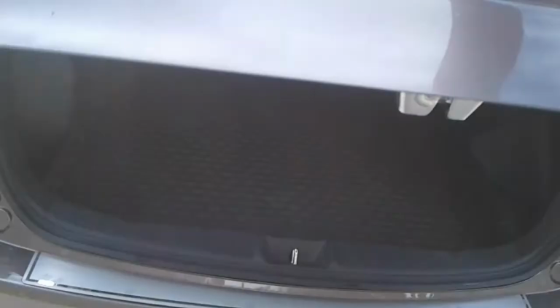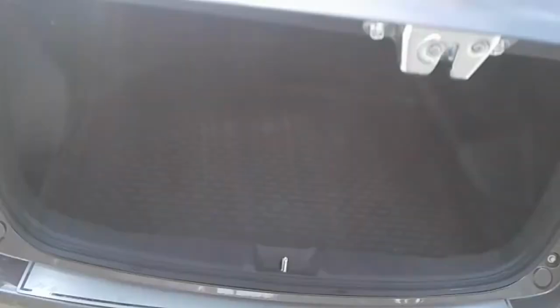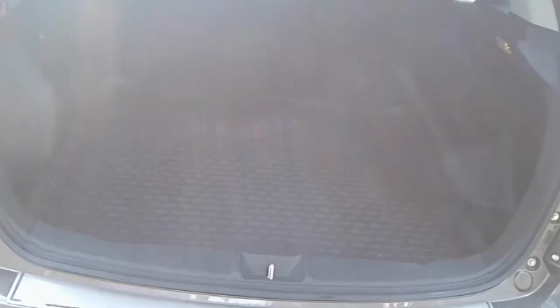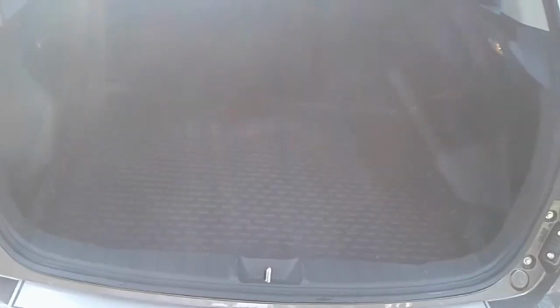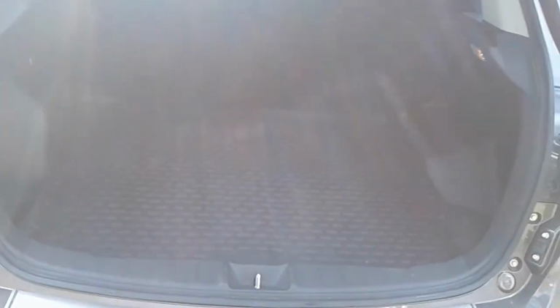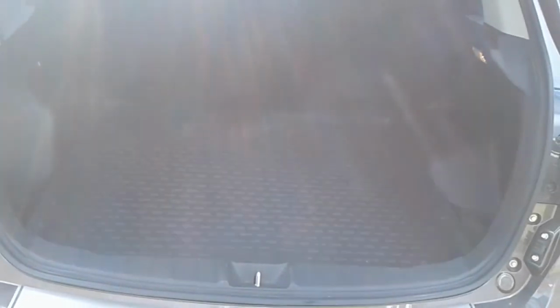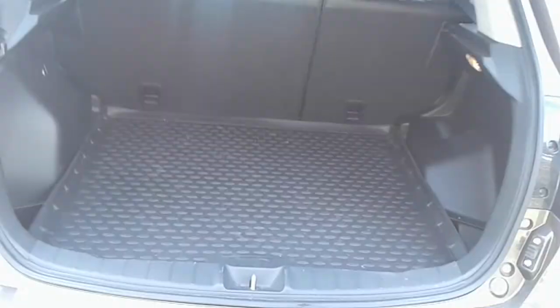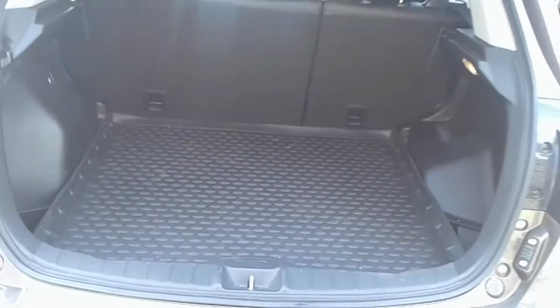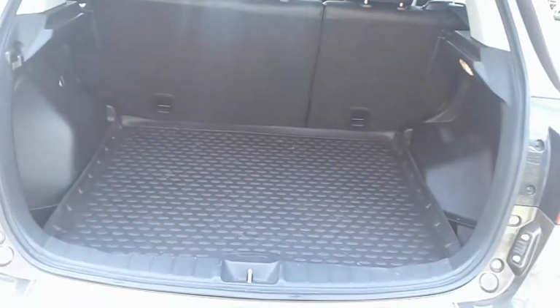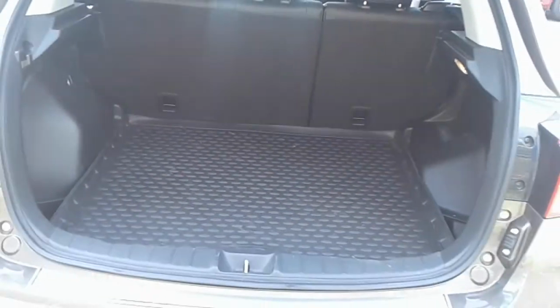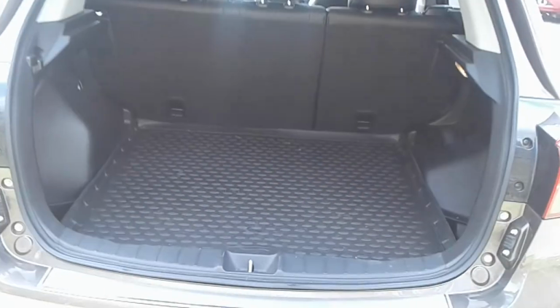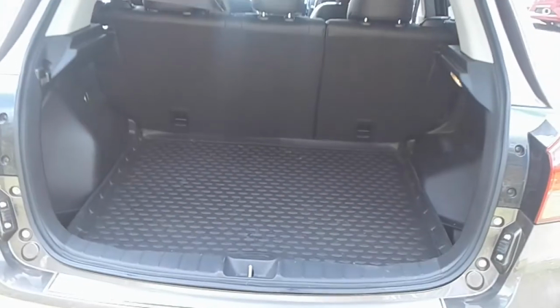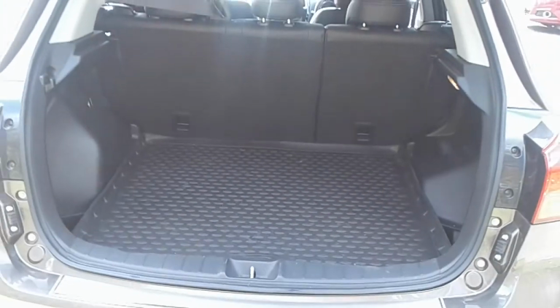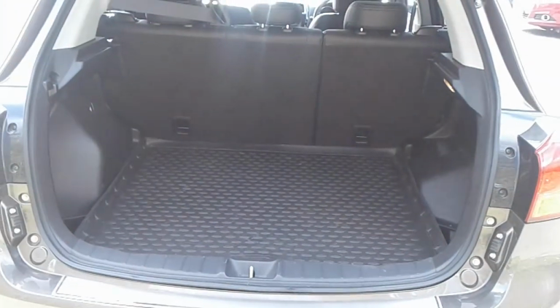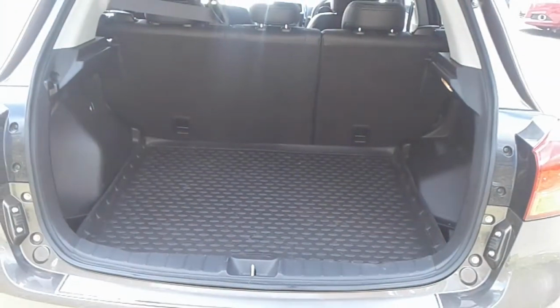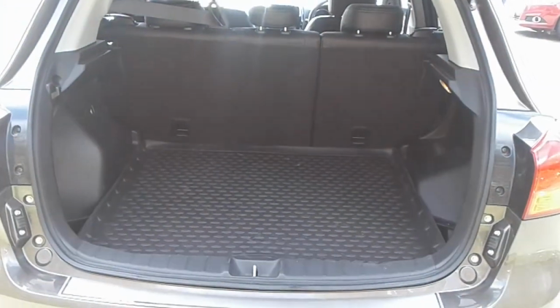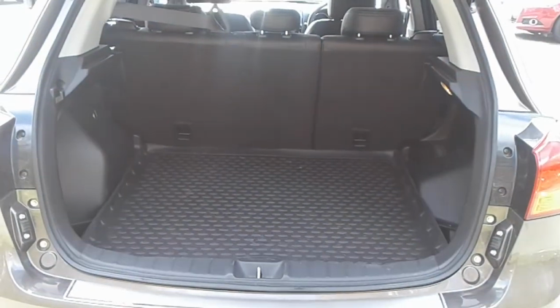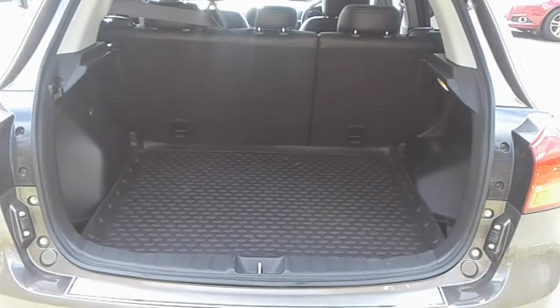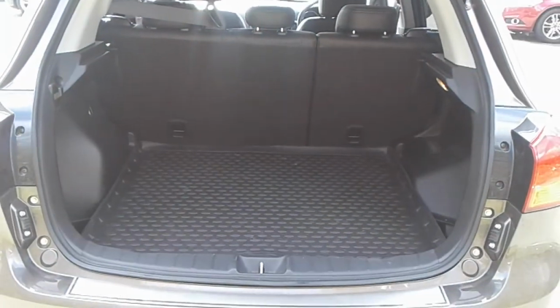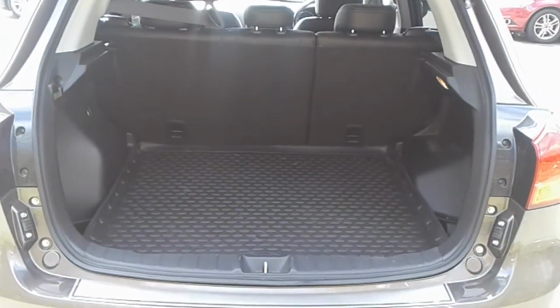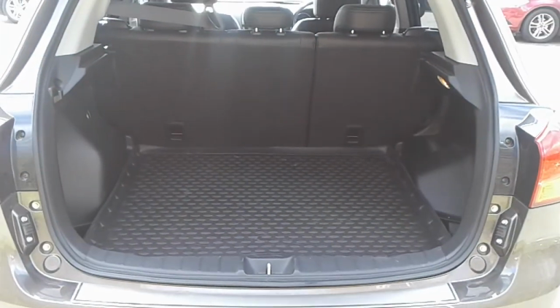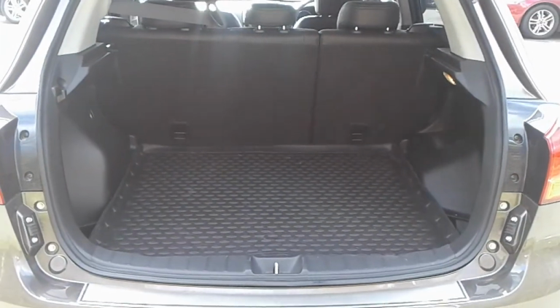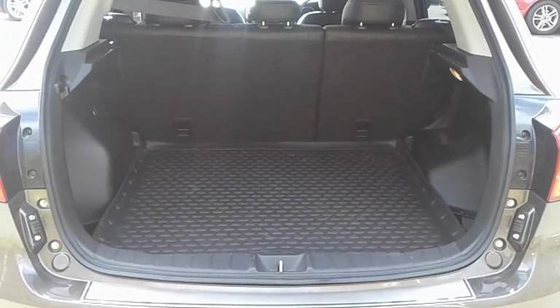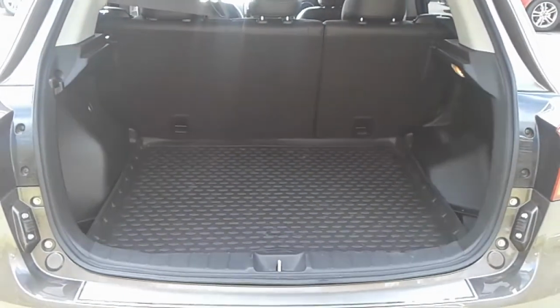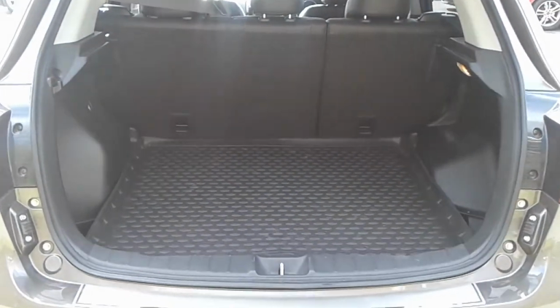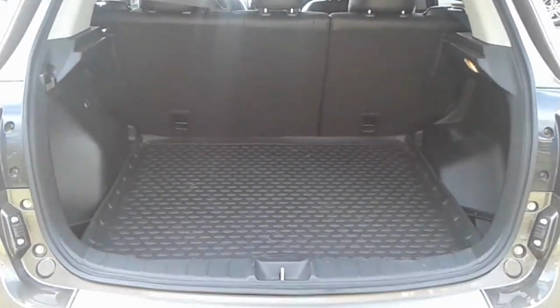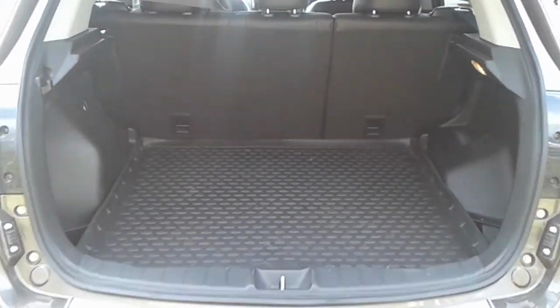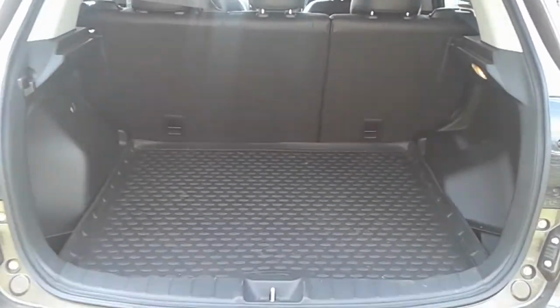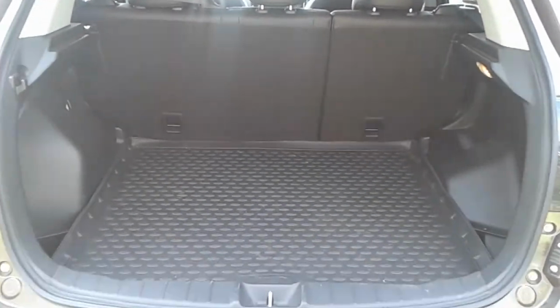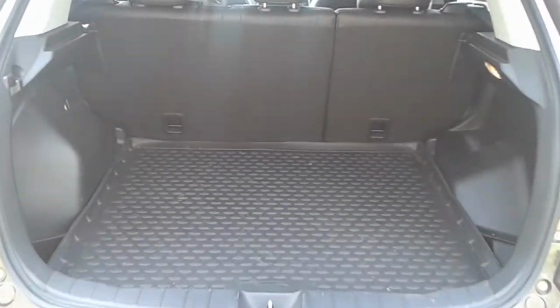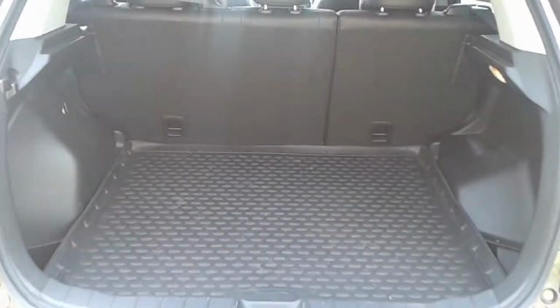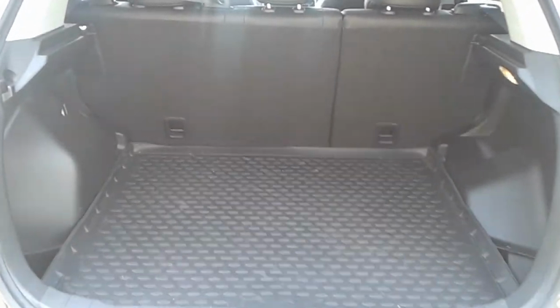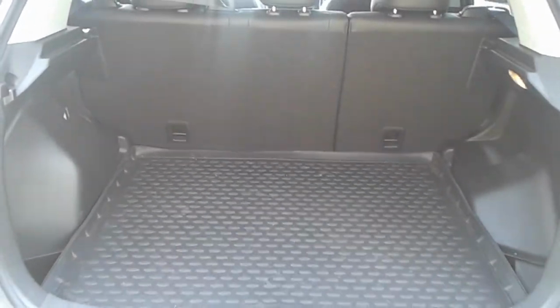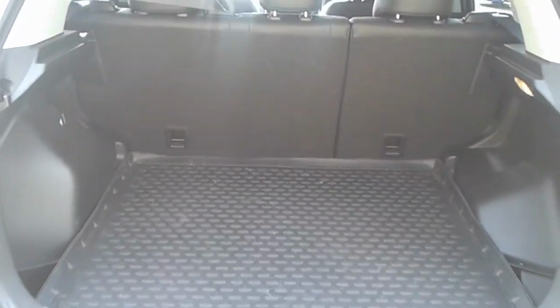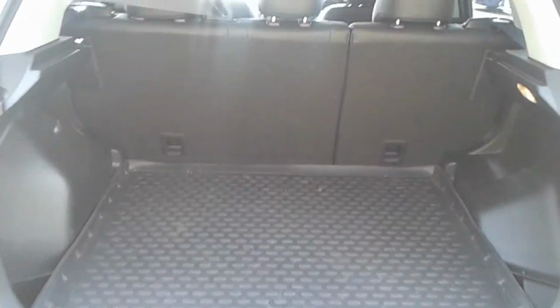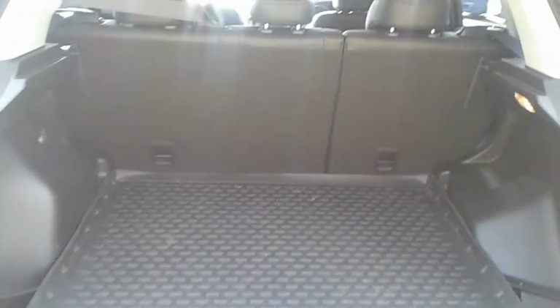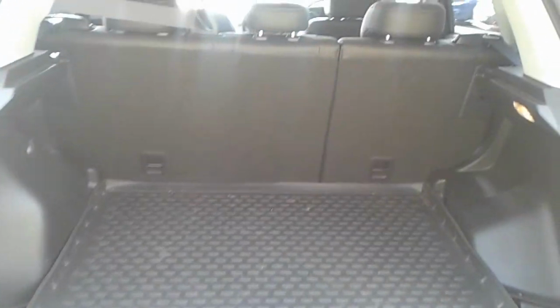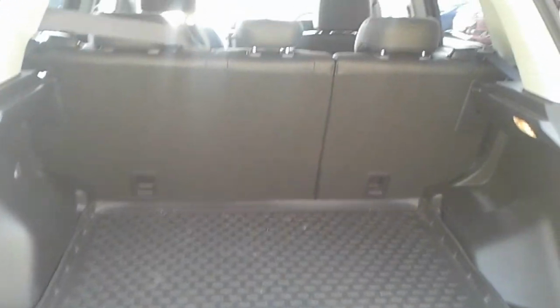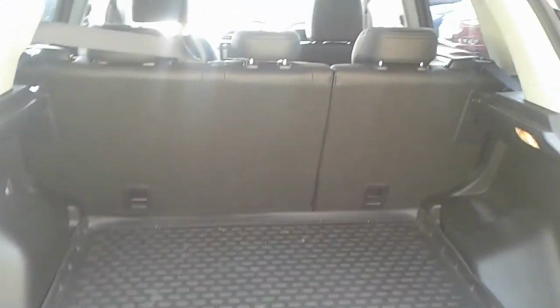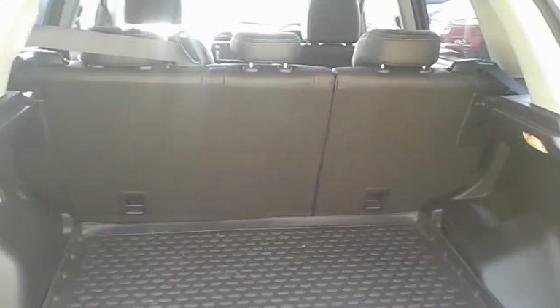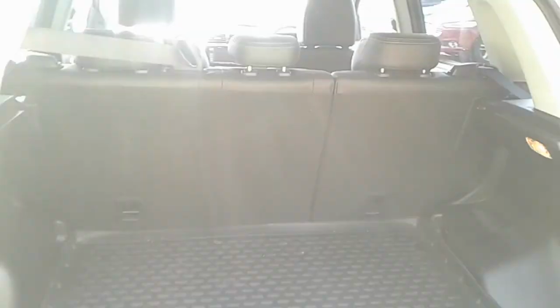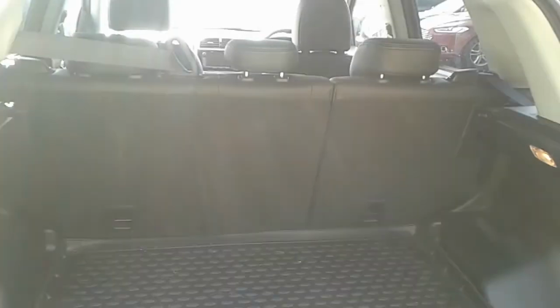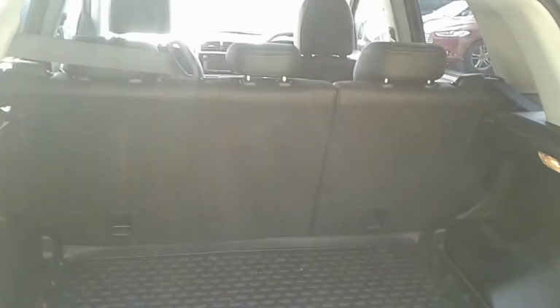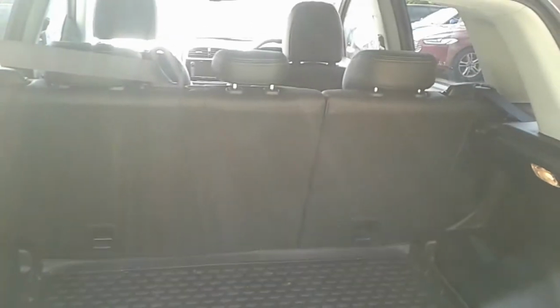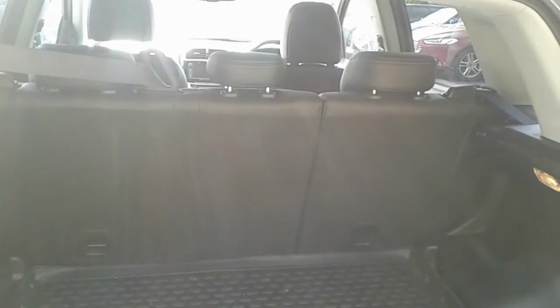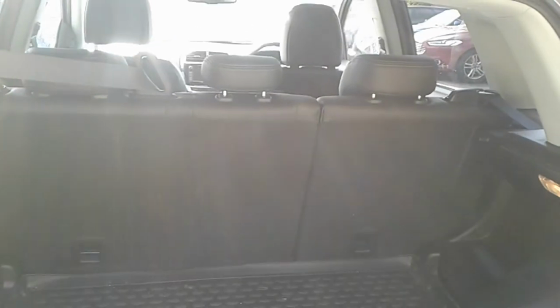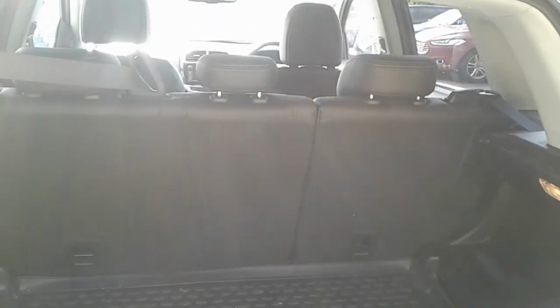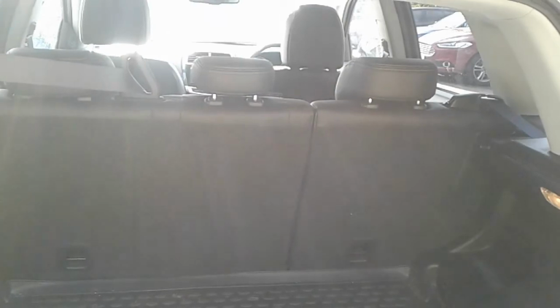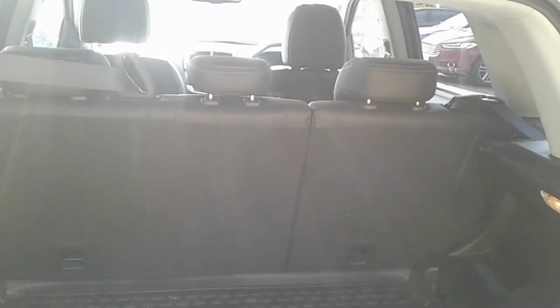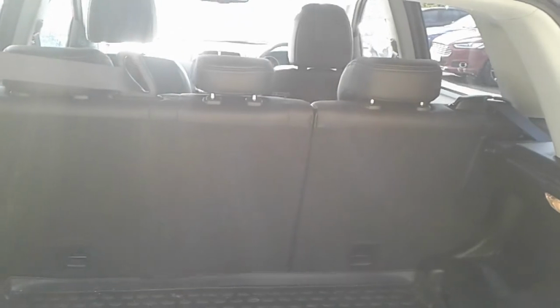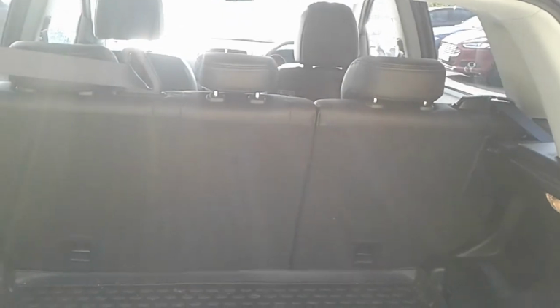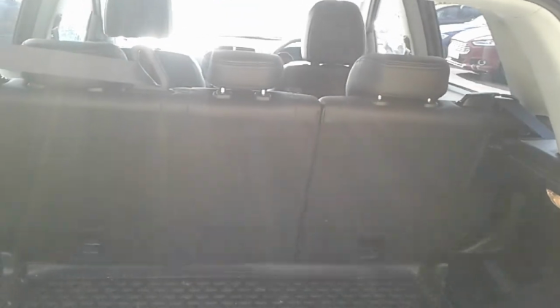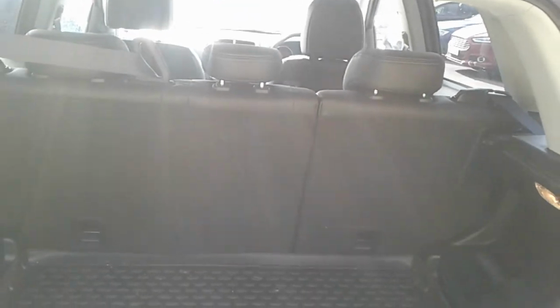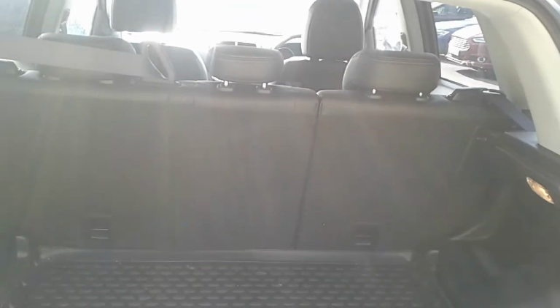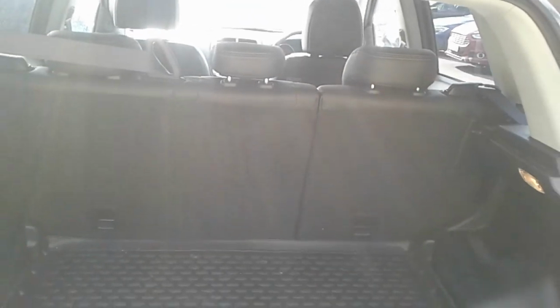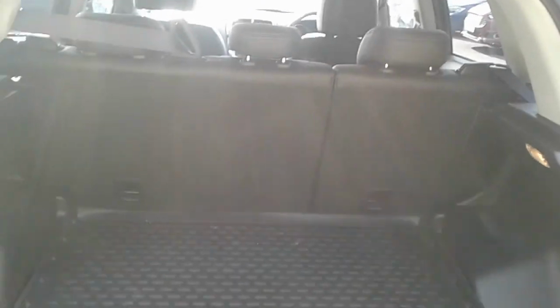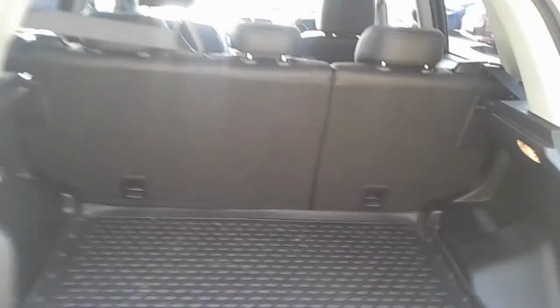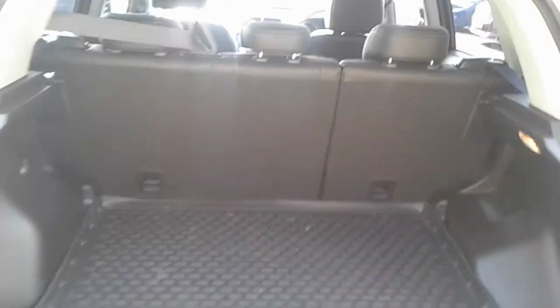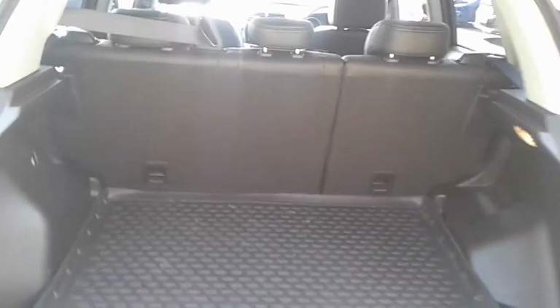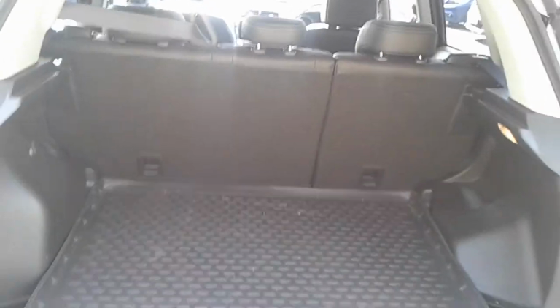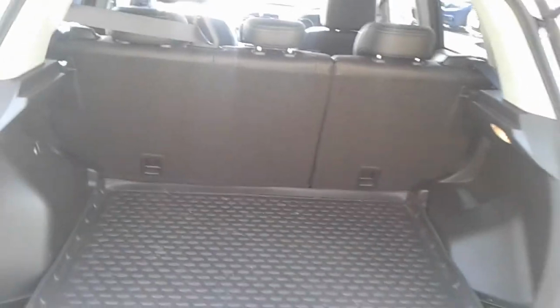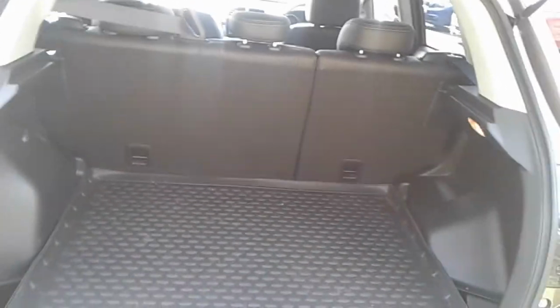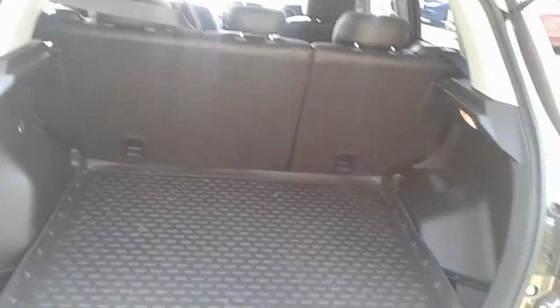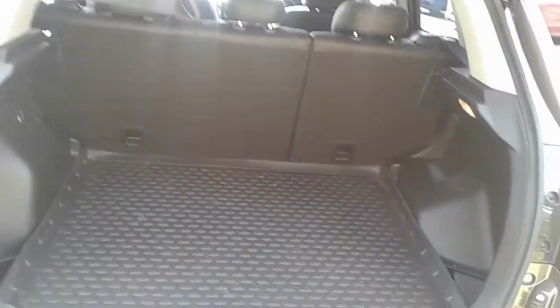There is a large boot in the ASX, plenty of room for the weekly shopping. If you do need more space, the rear seats have a 60-40 split.